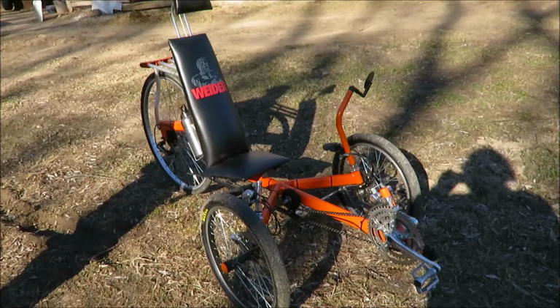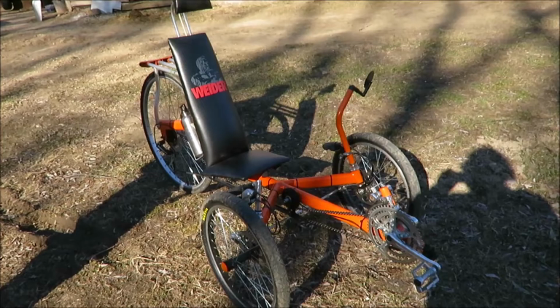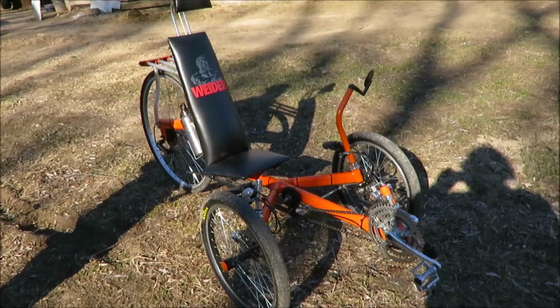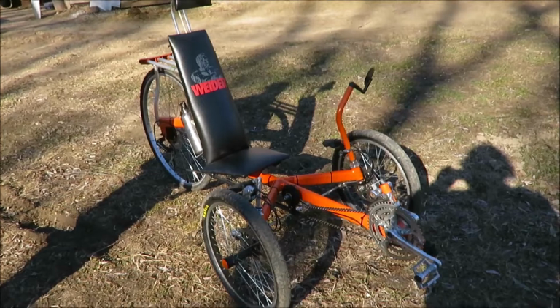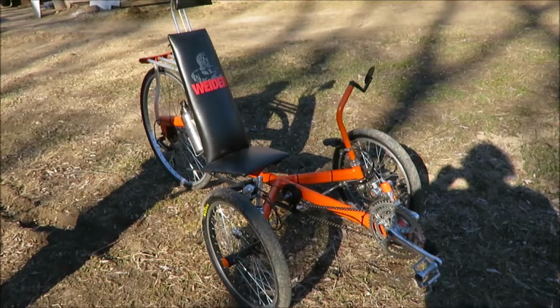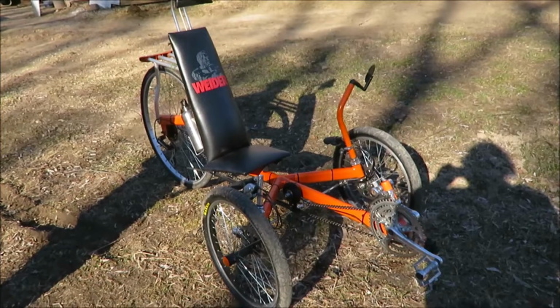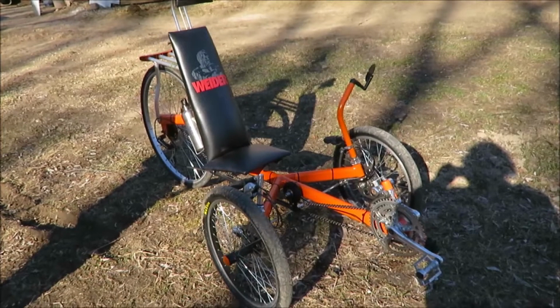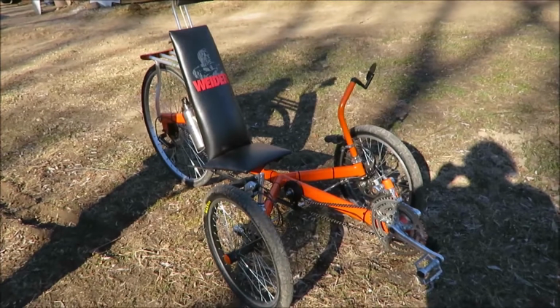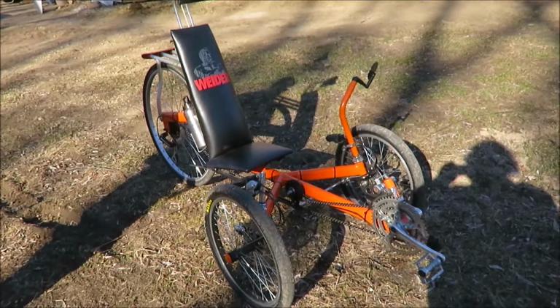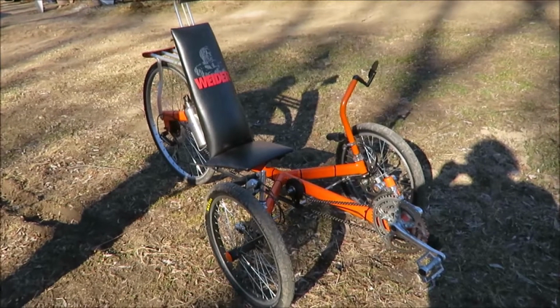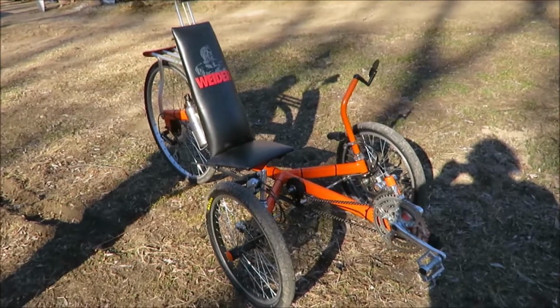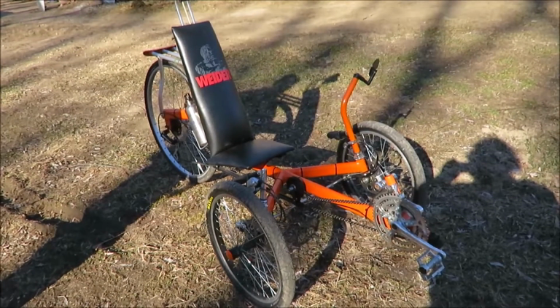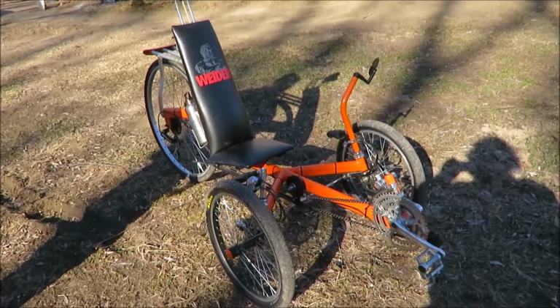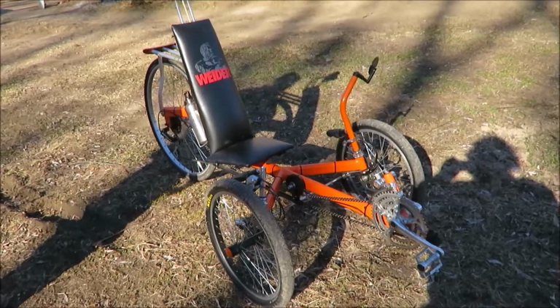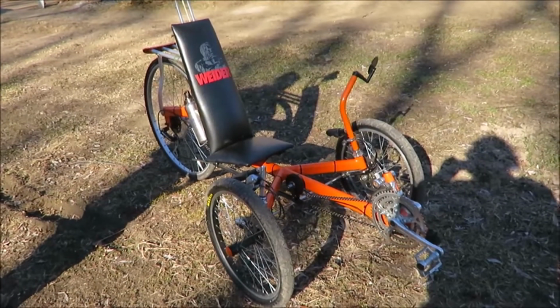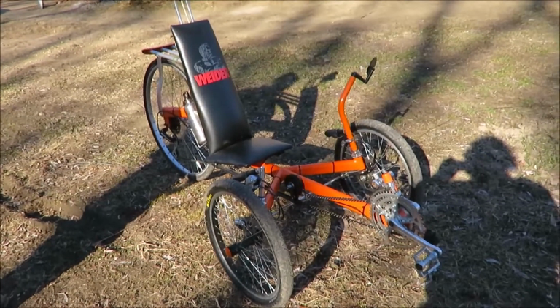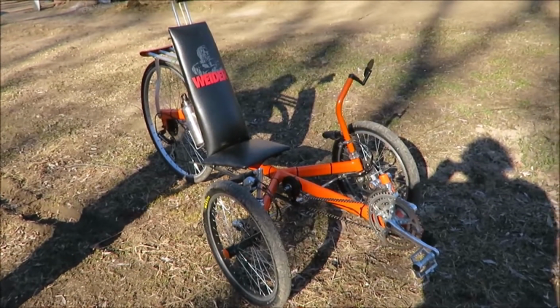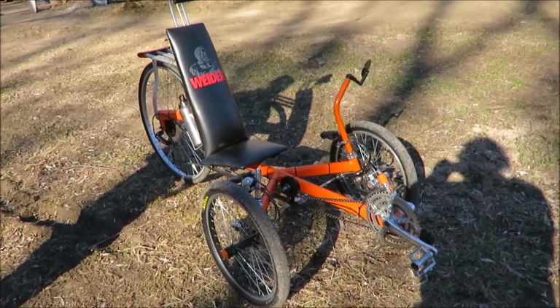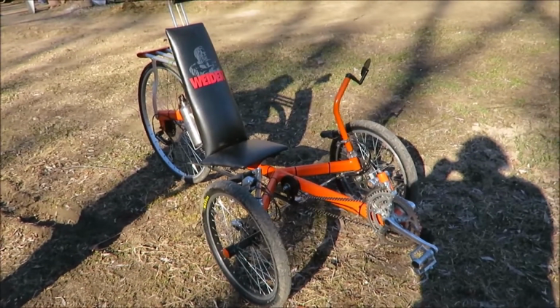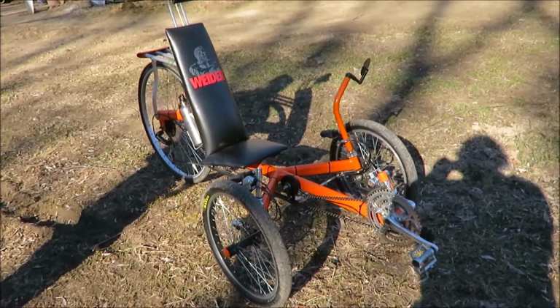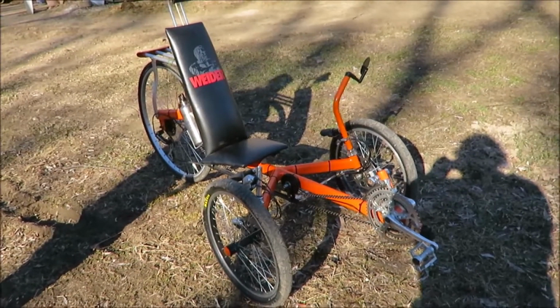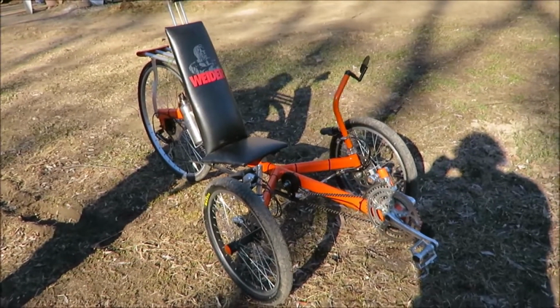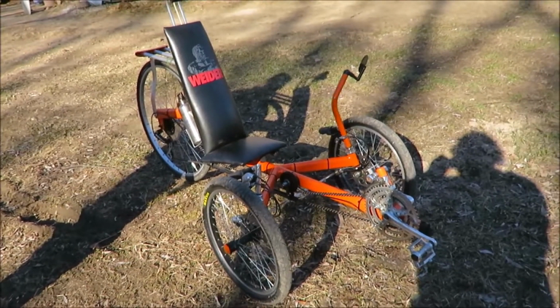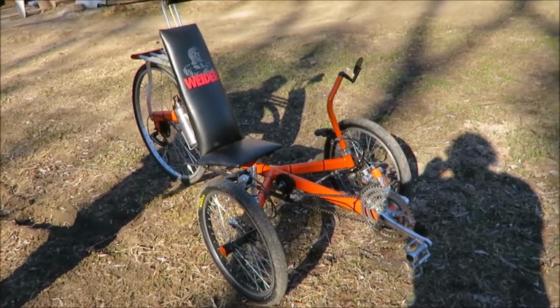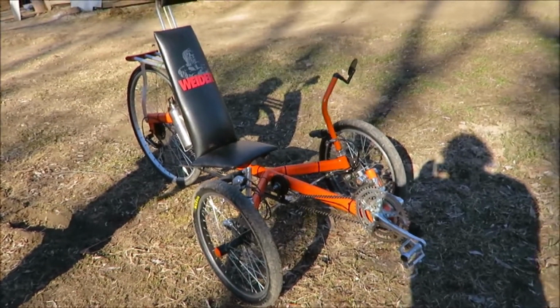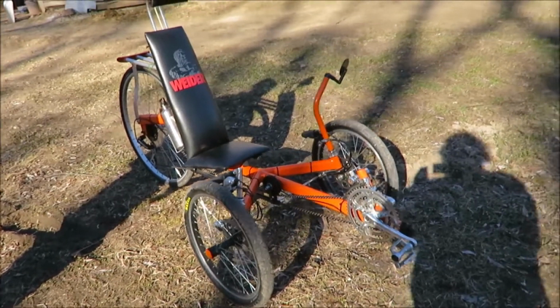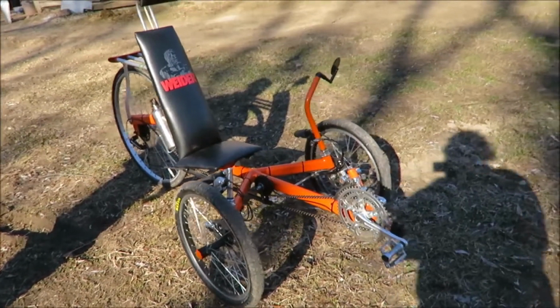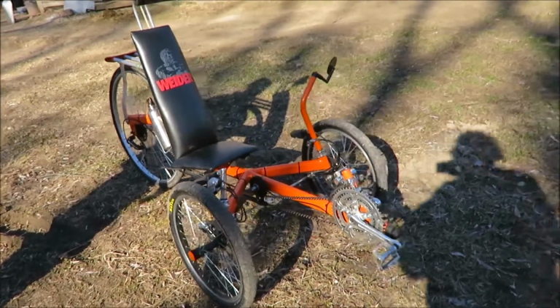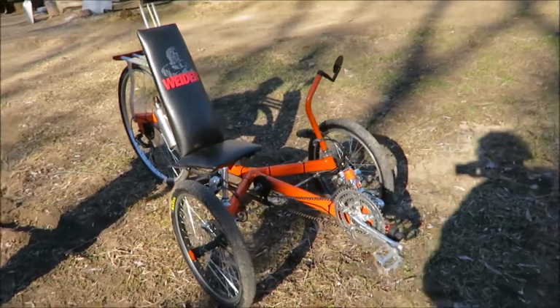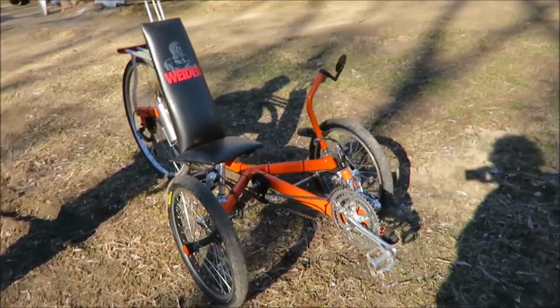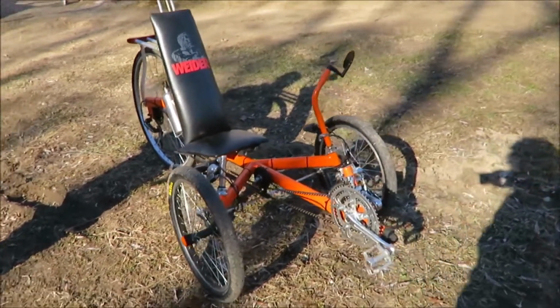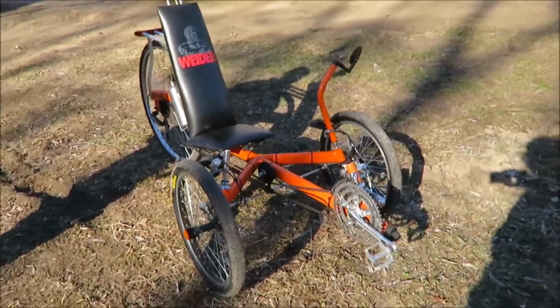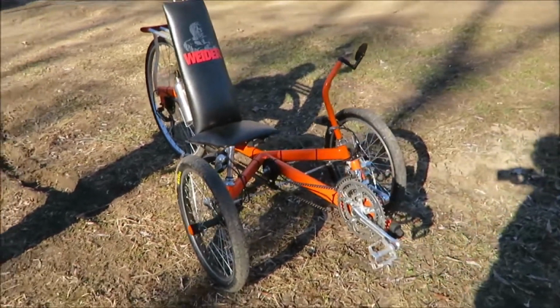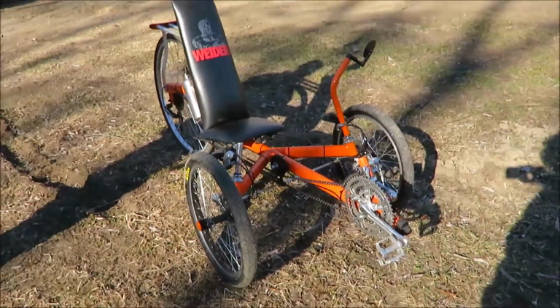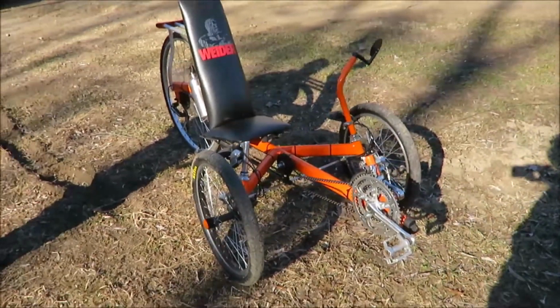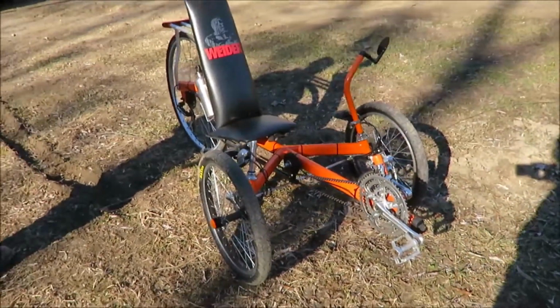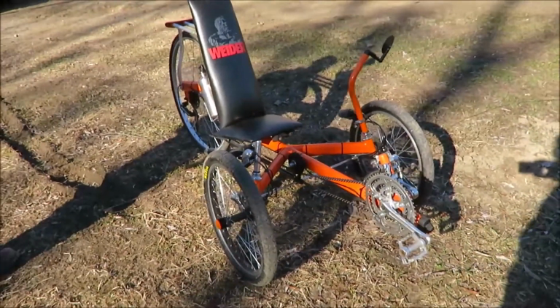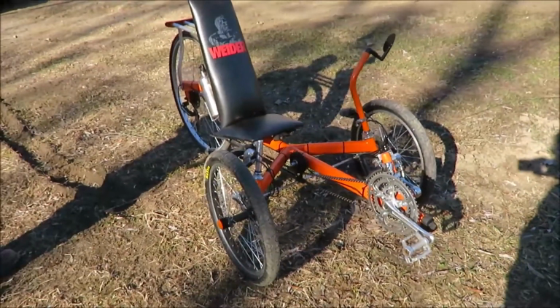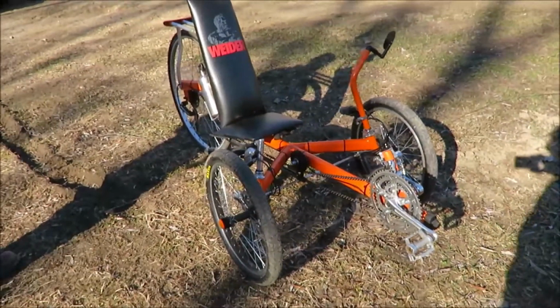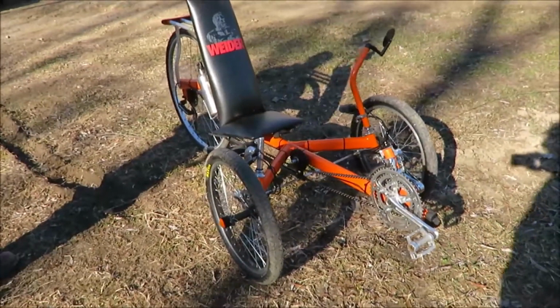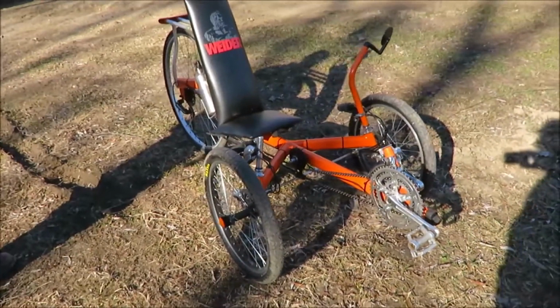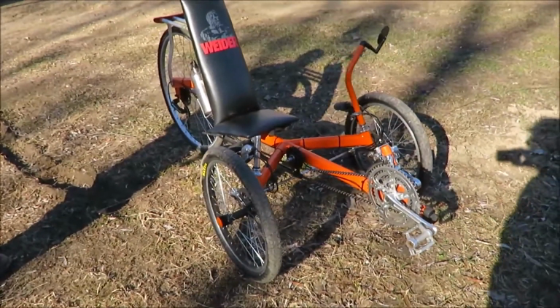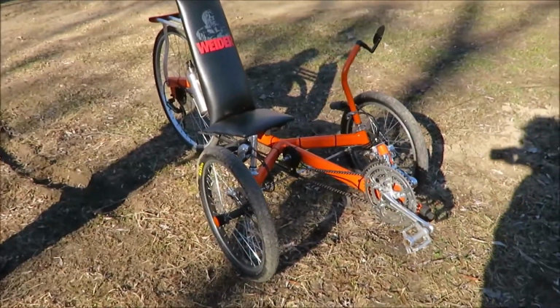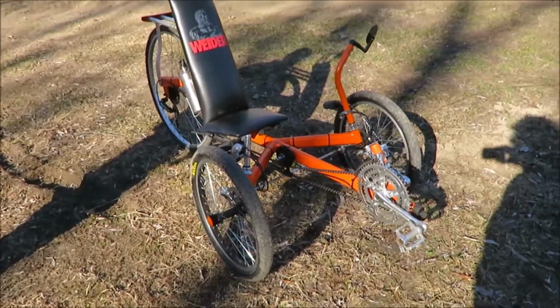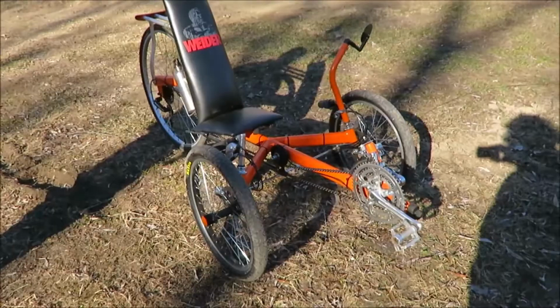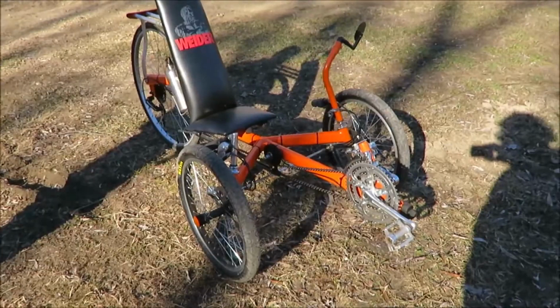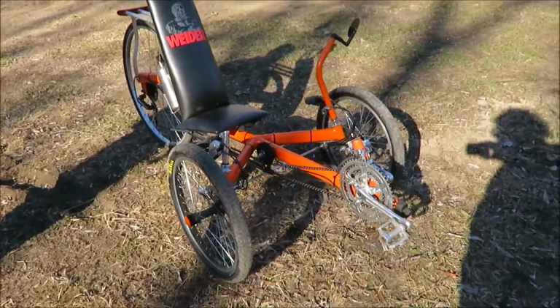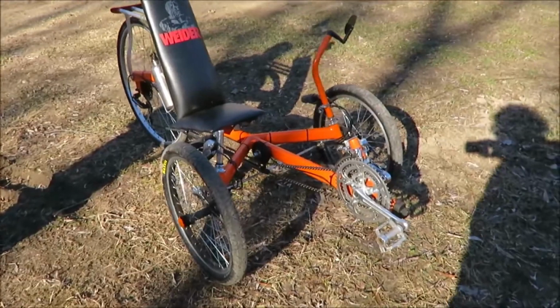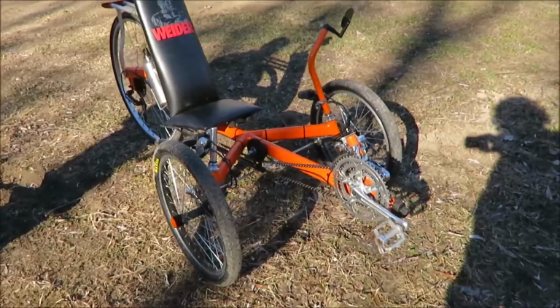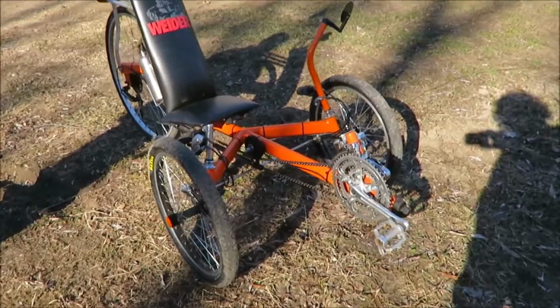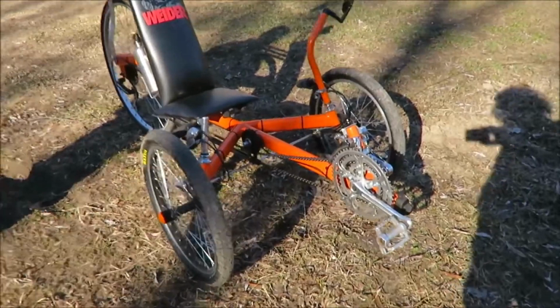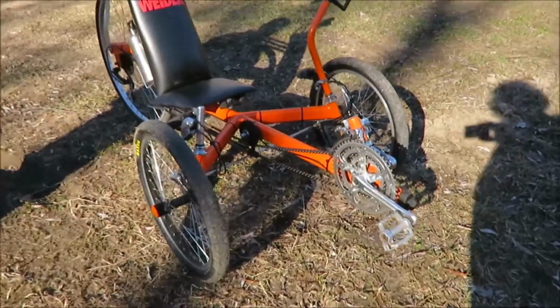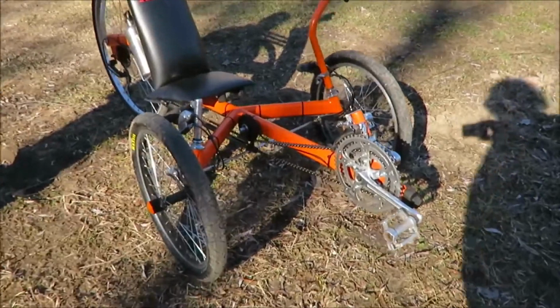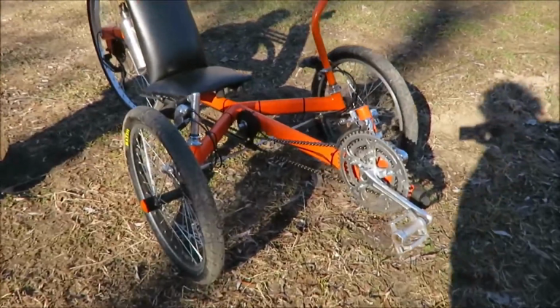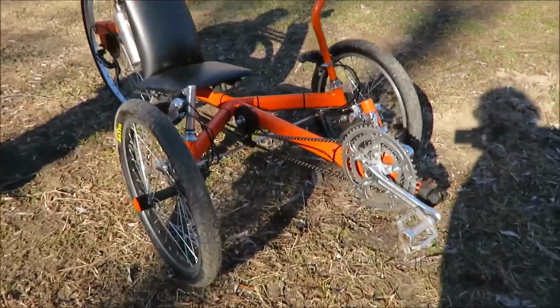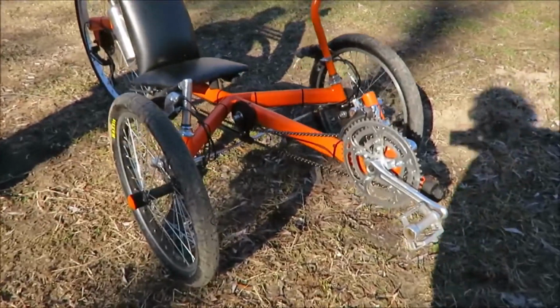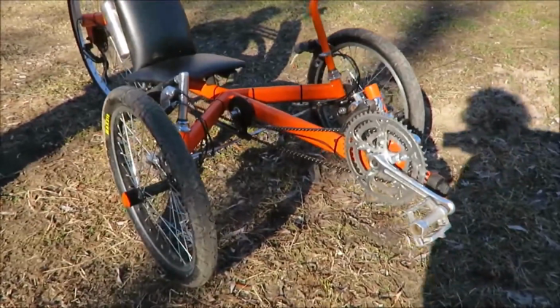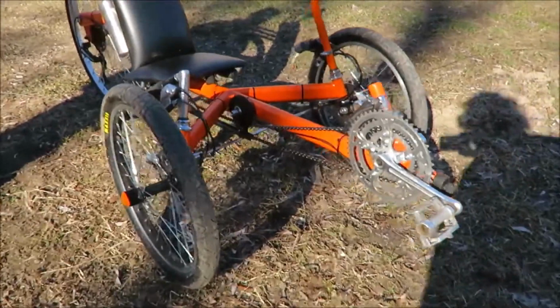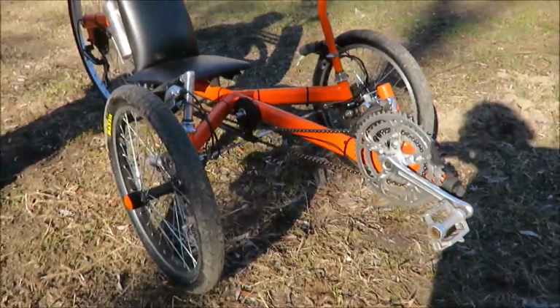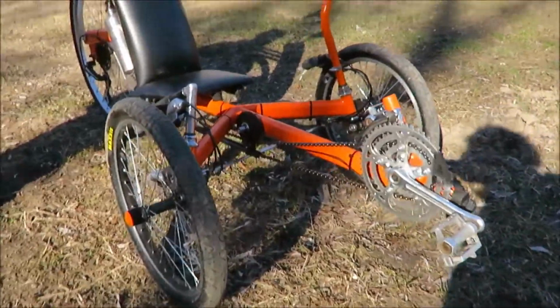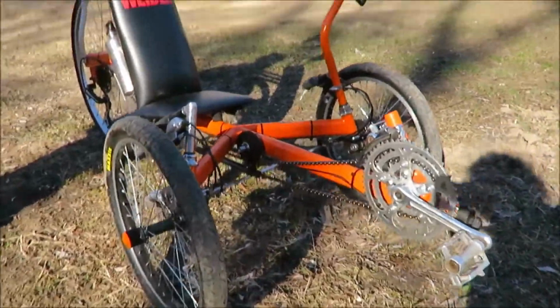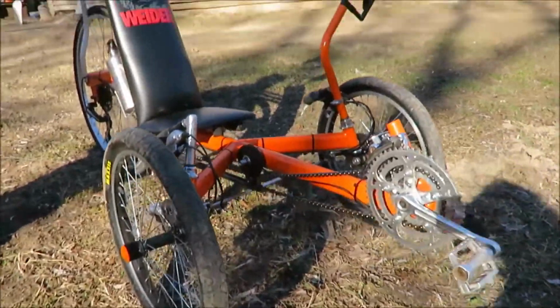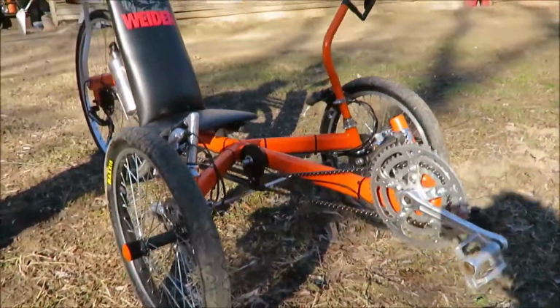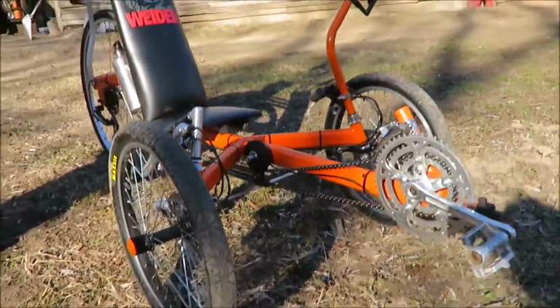So that's the finished product after about a half a winter of work. The ride's nice, the shift's nice.